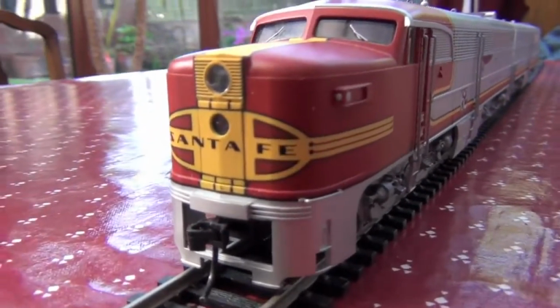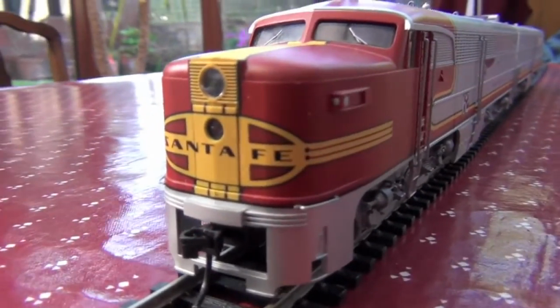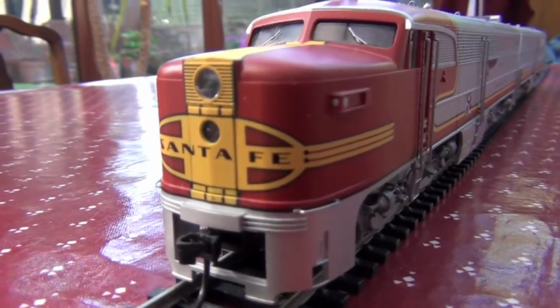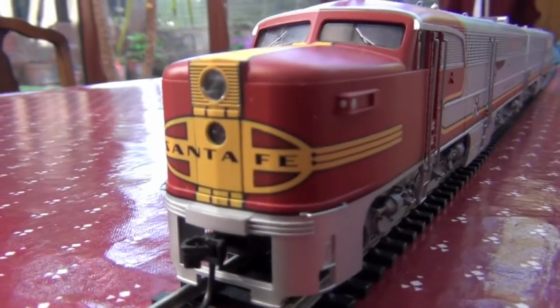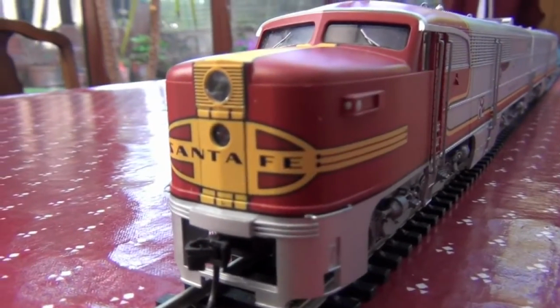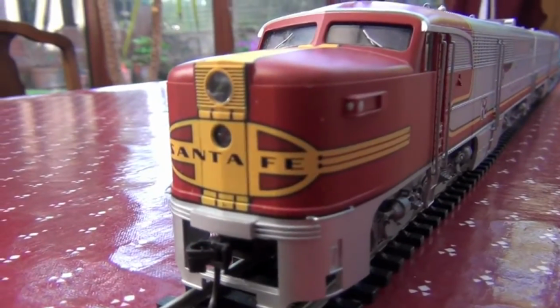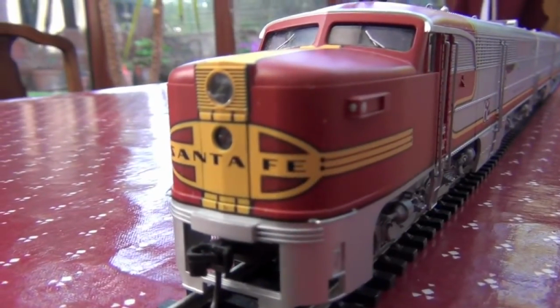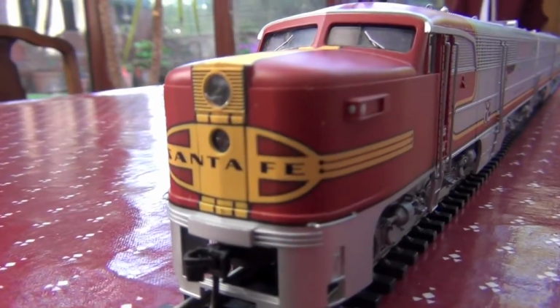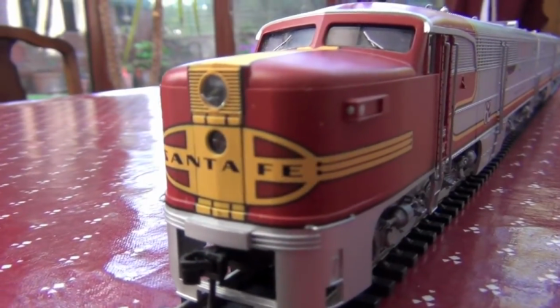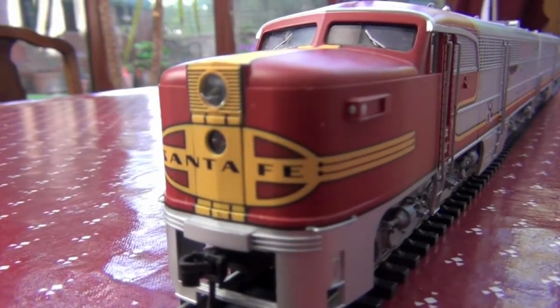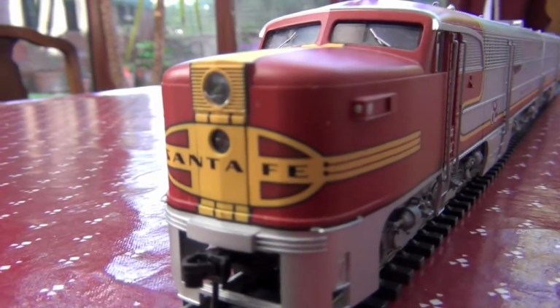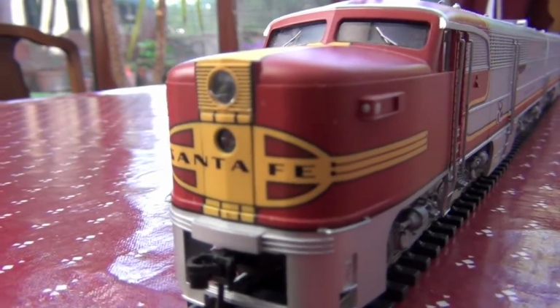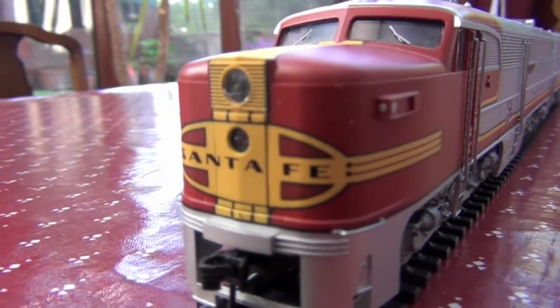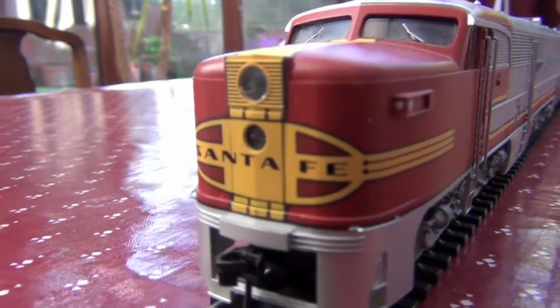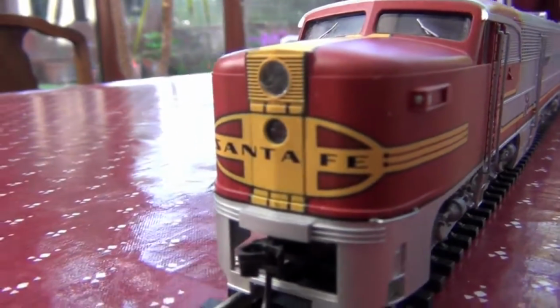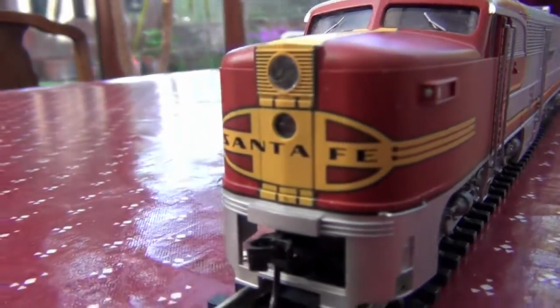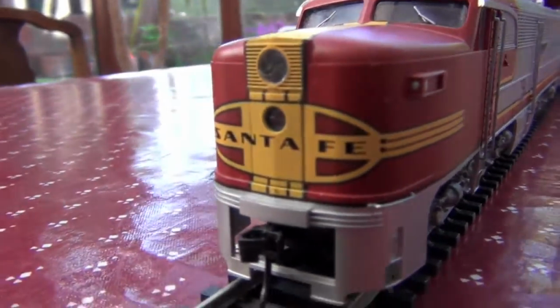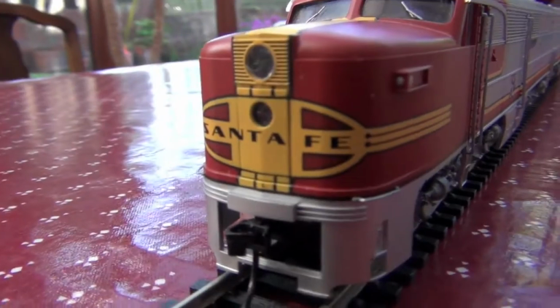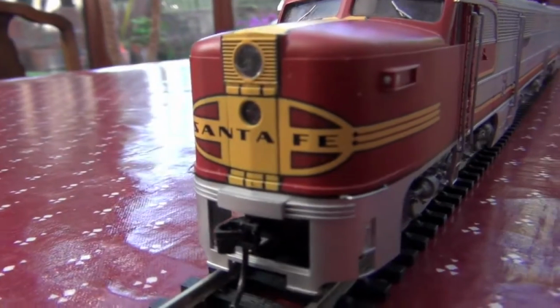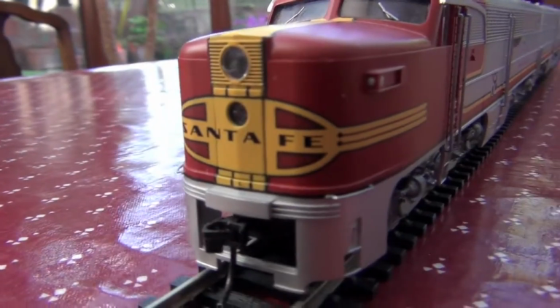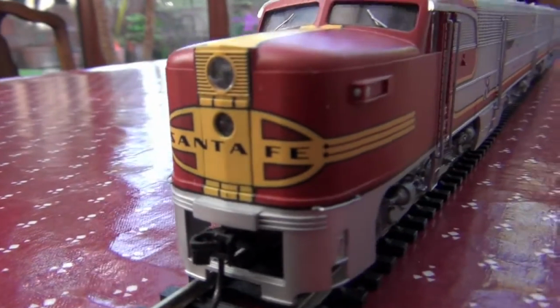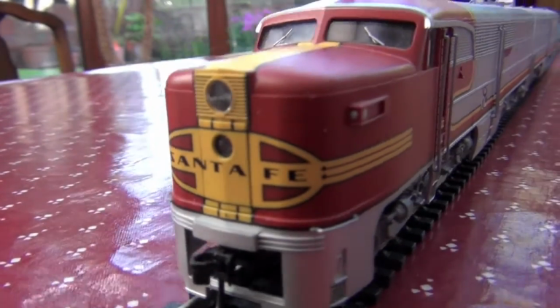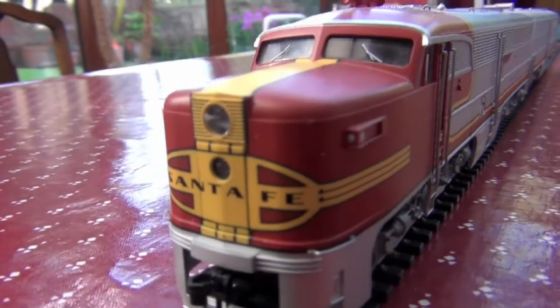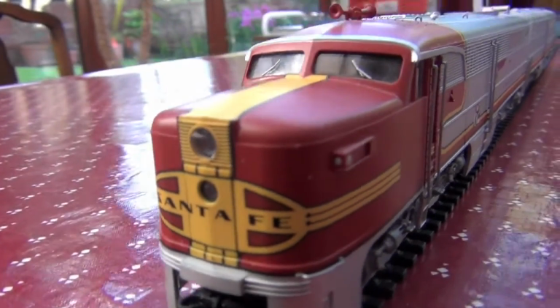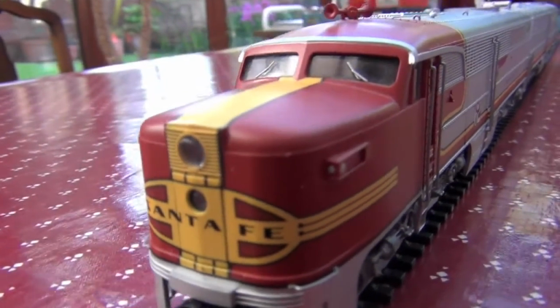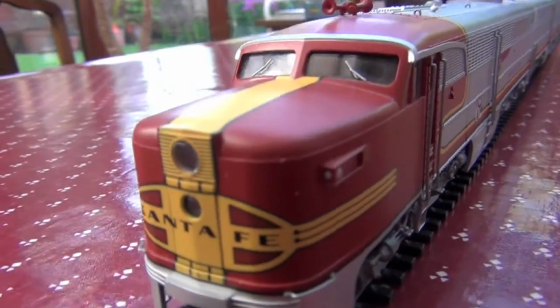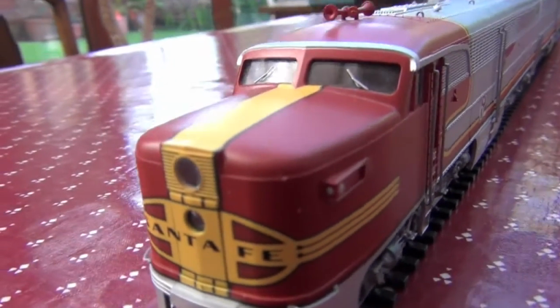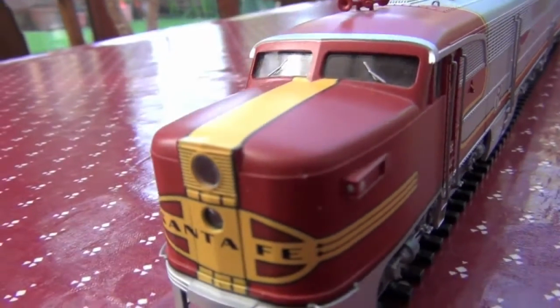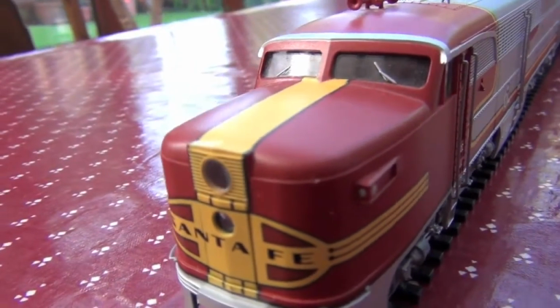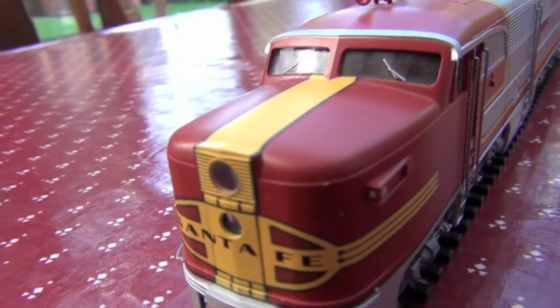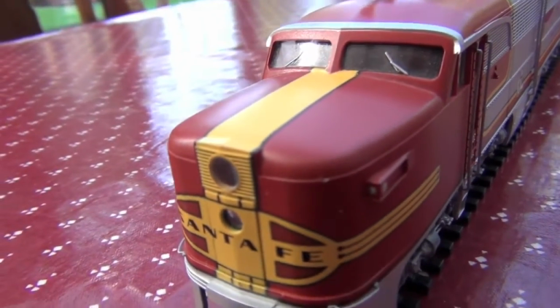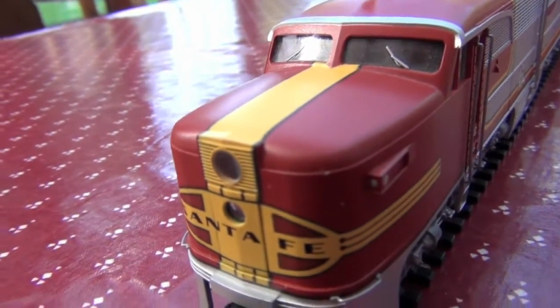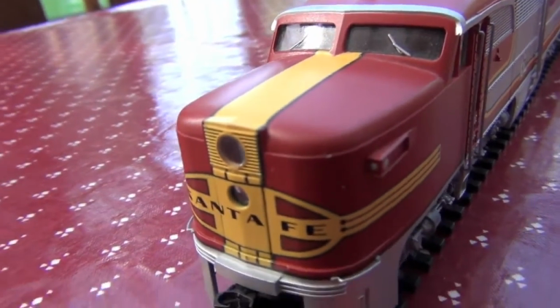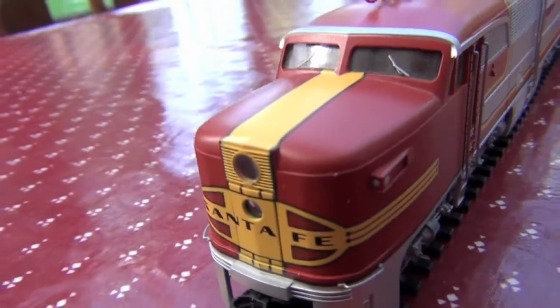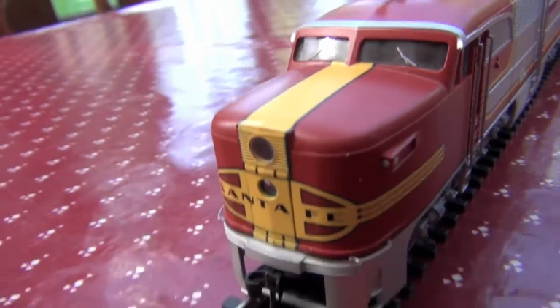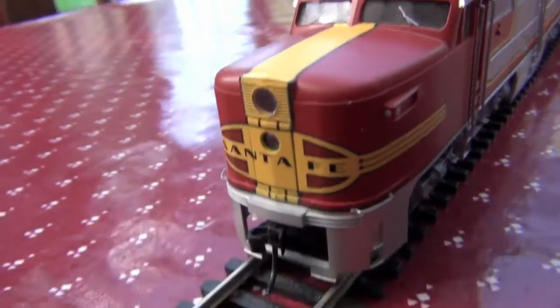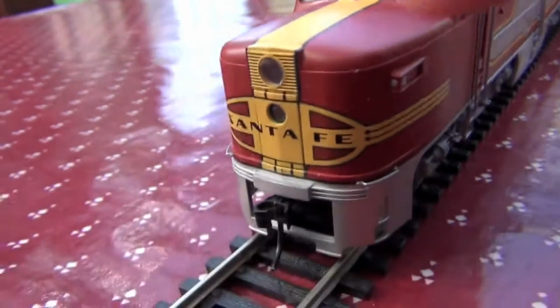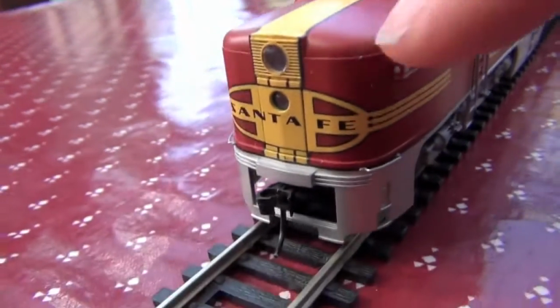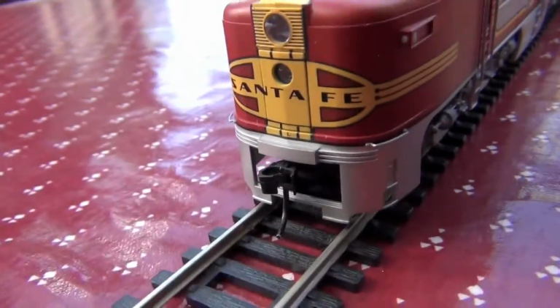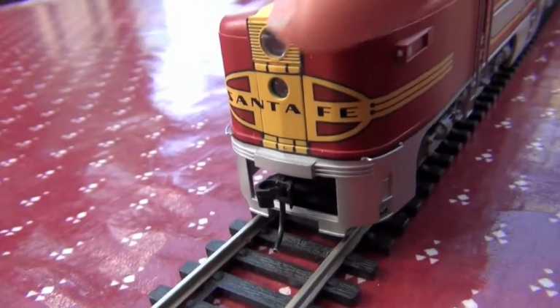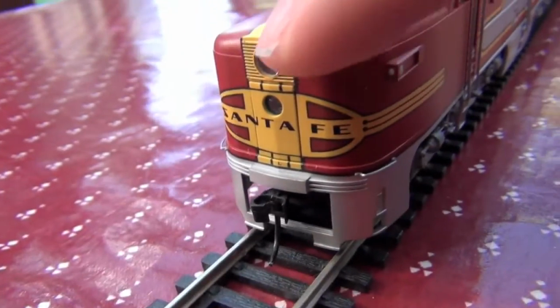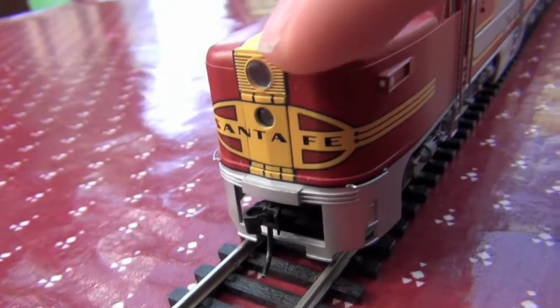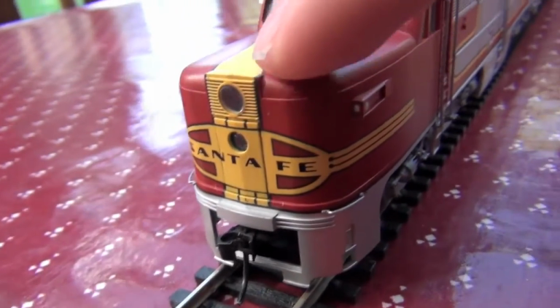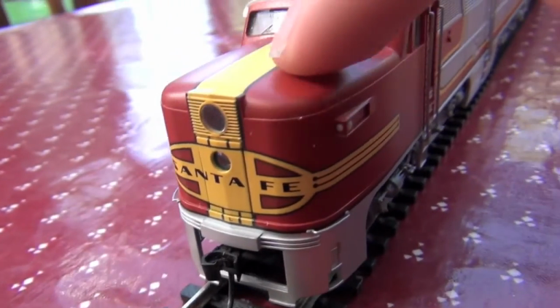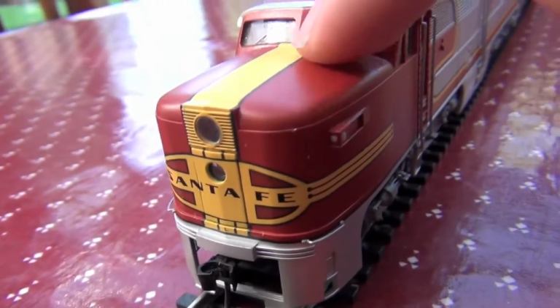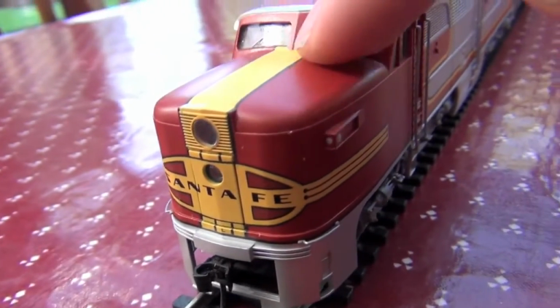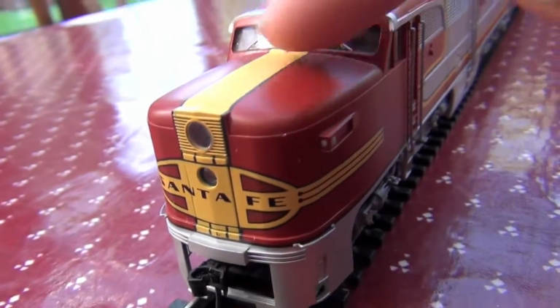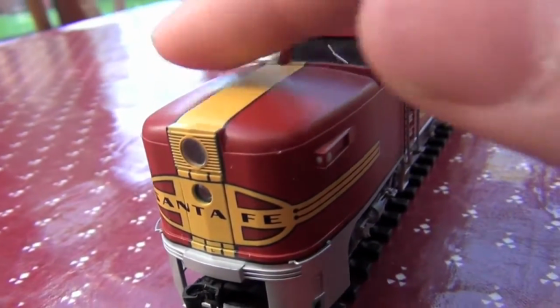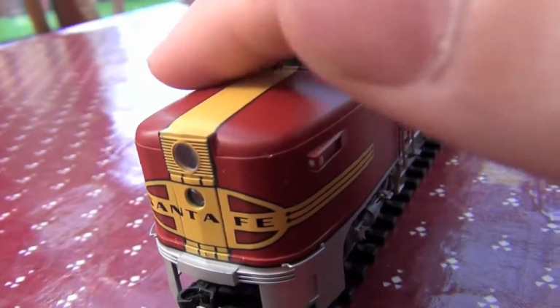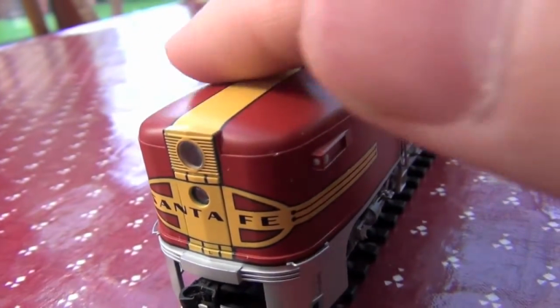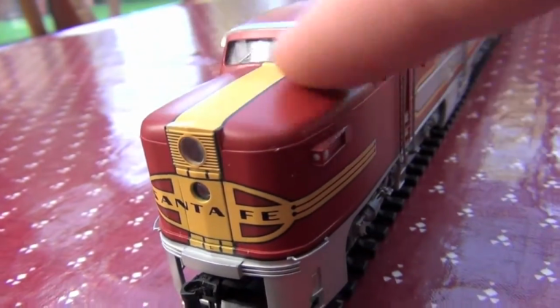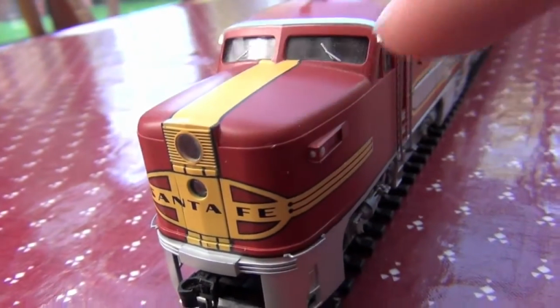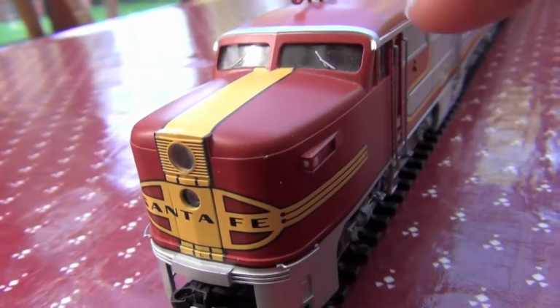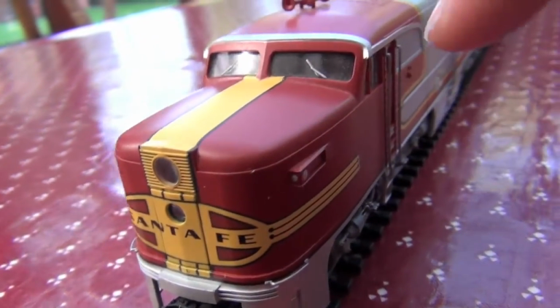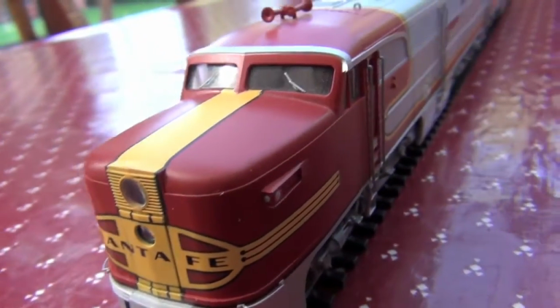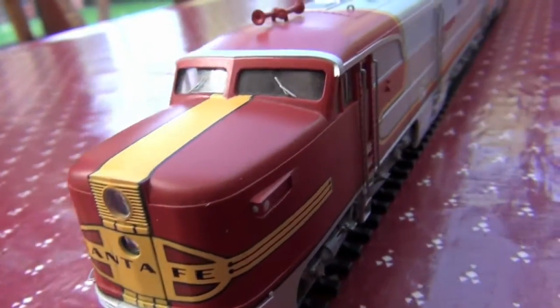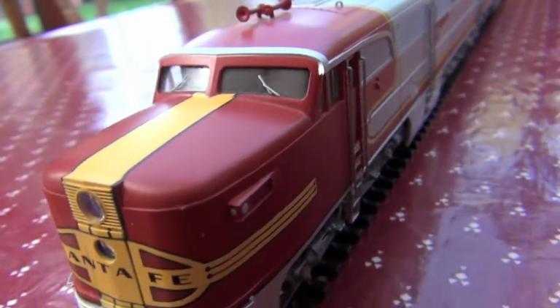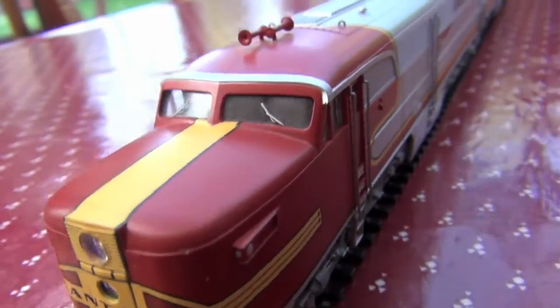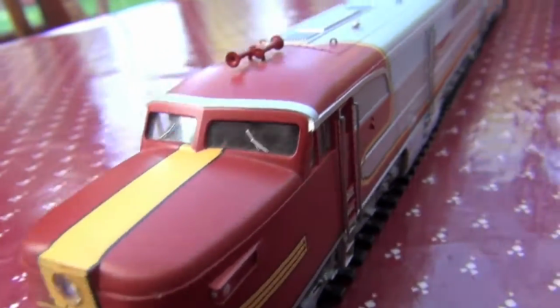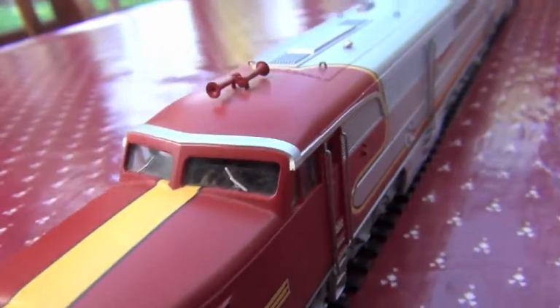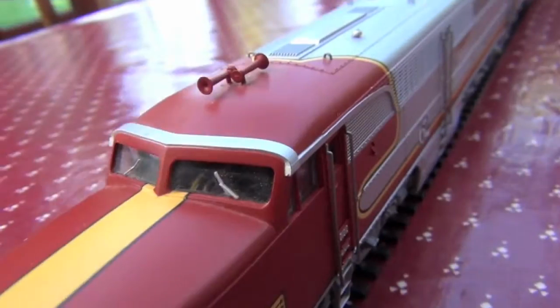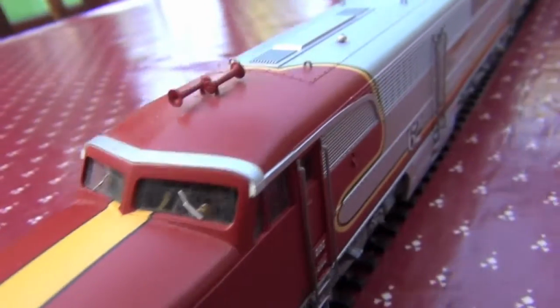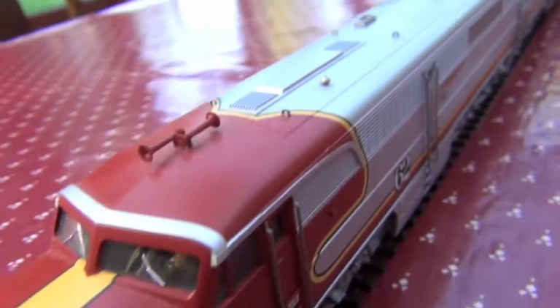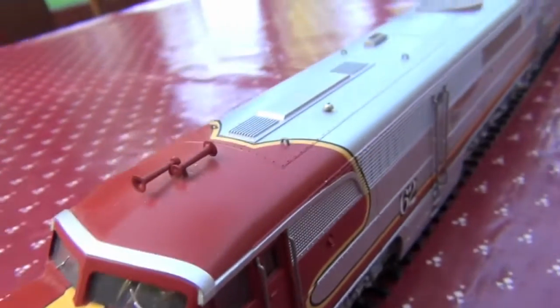You see how nicely the Santa Fe emblem is applied at the front? I like the way it sort of goes up and meets the cab just at the windows there.